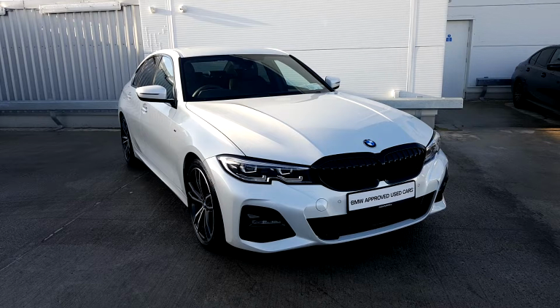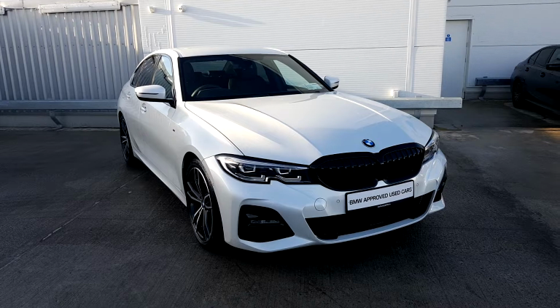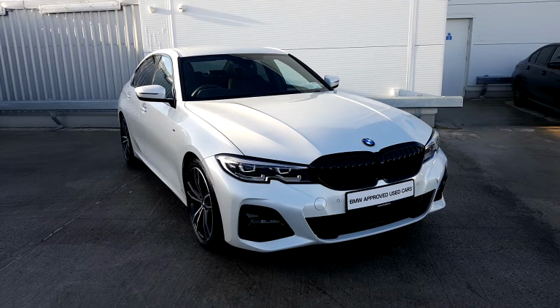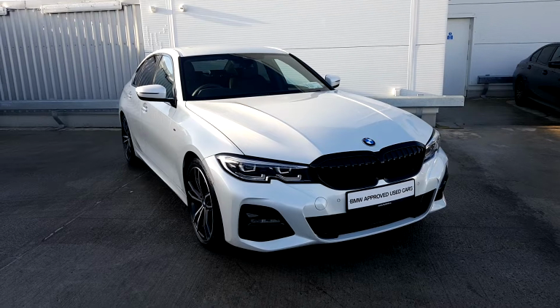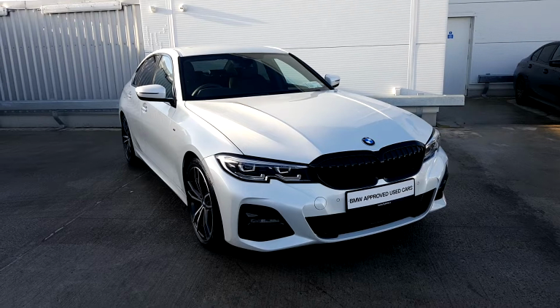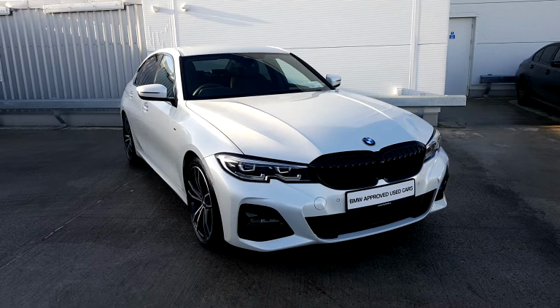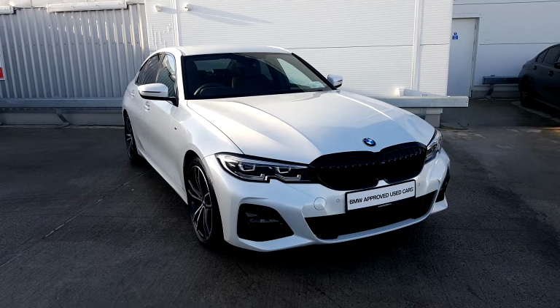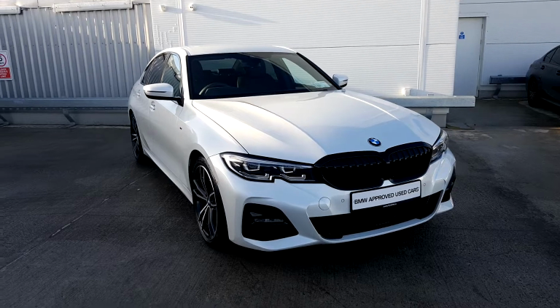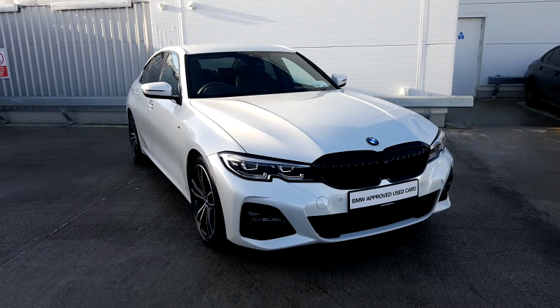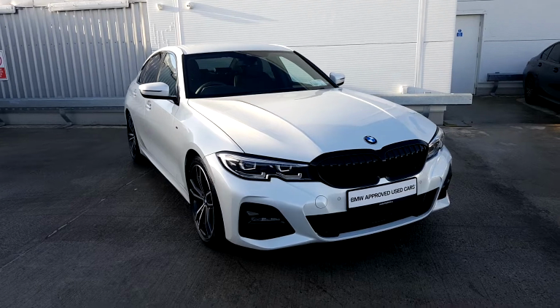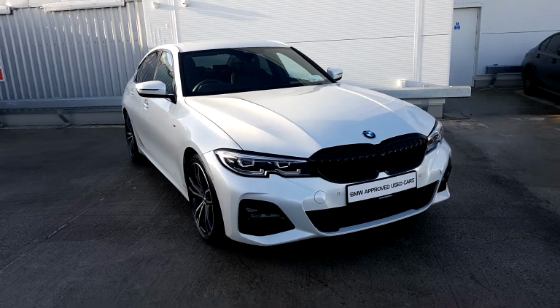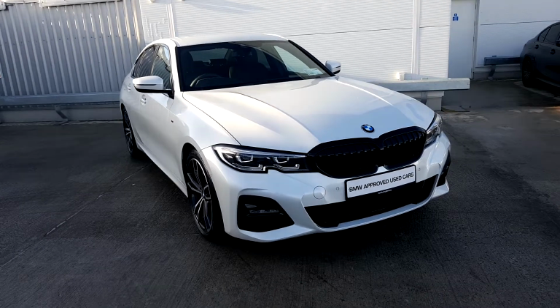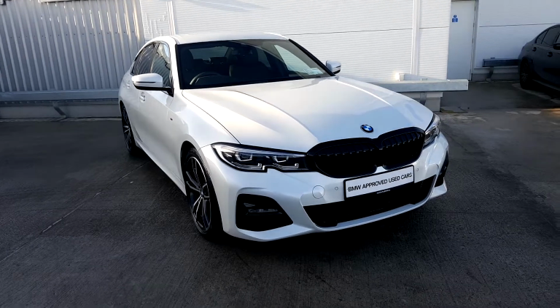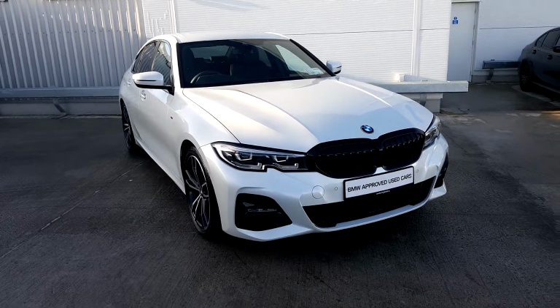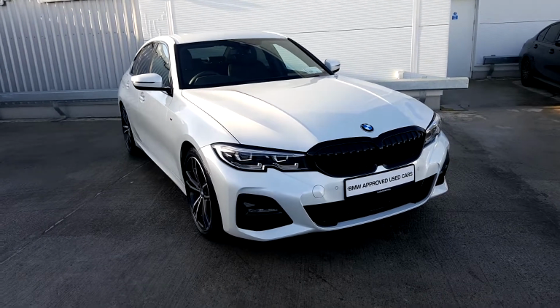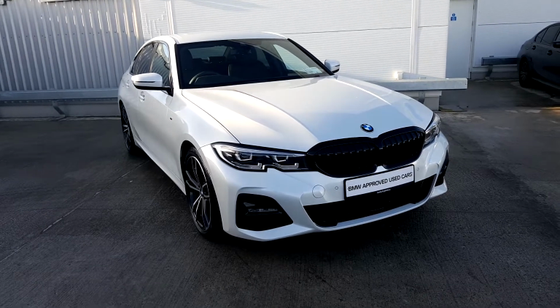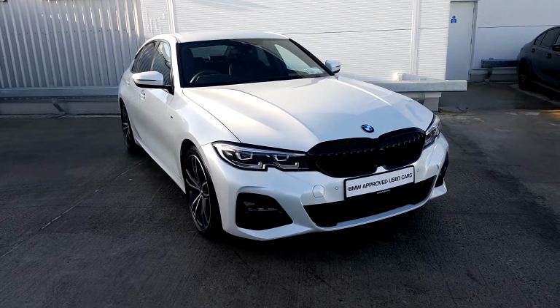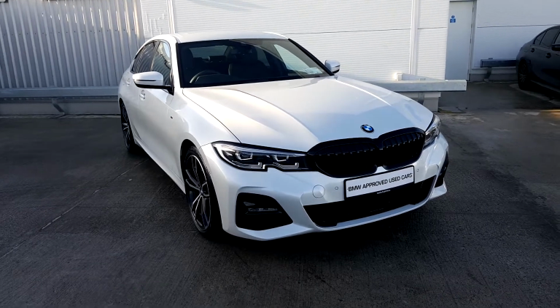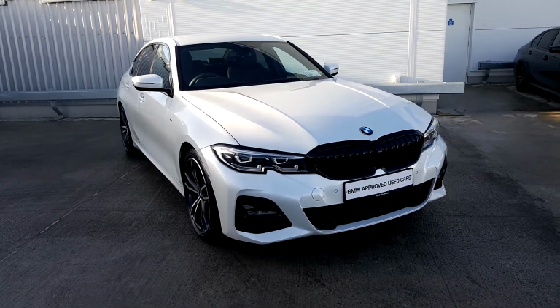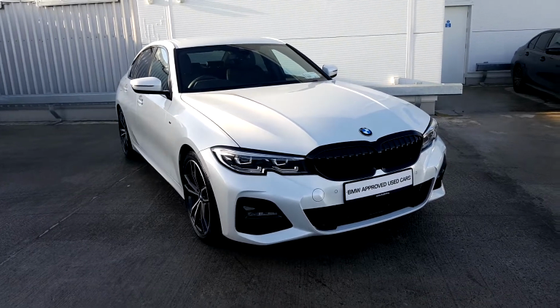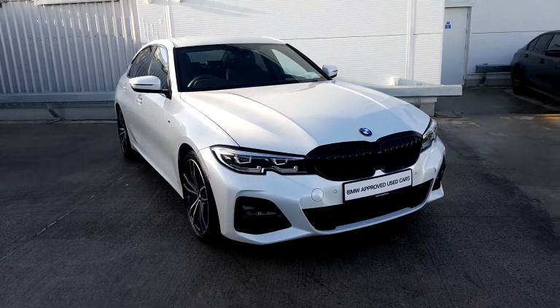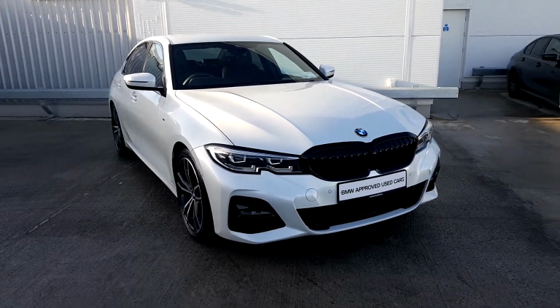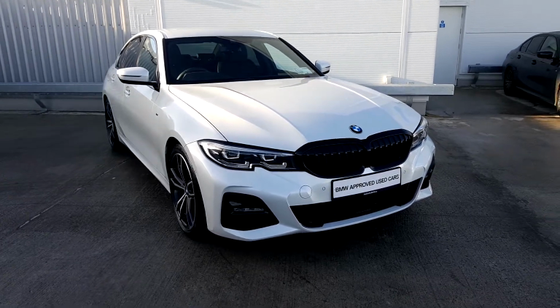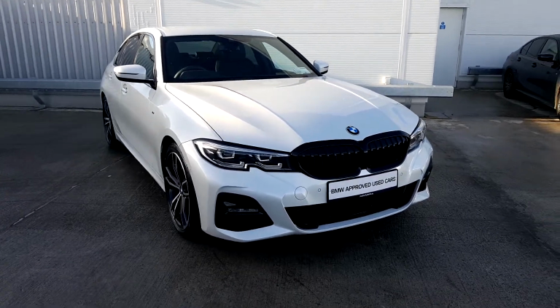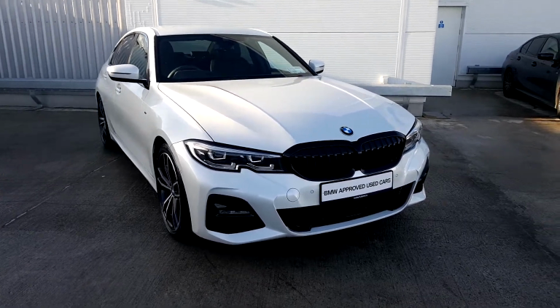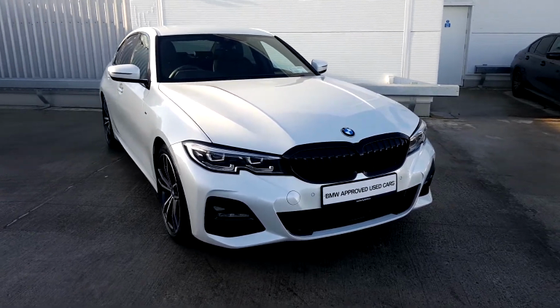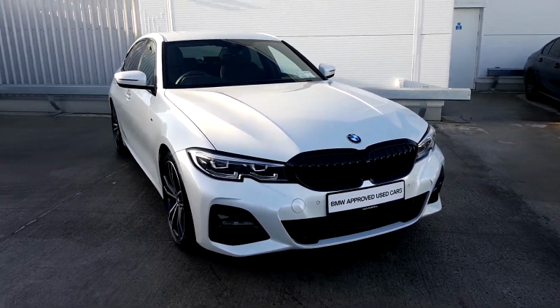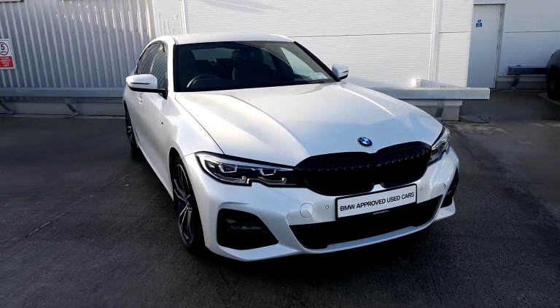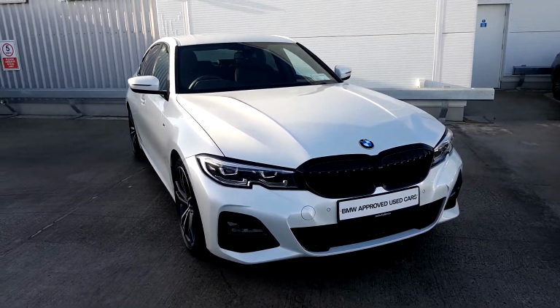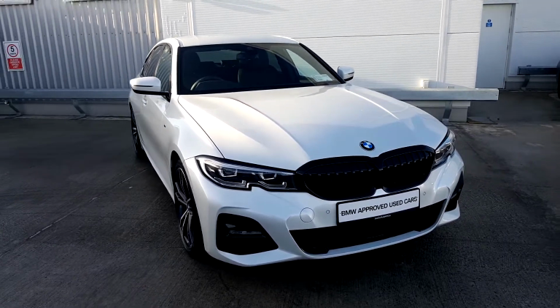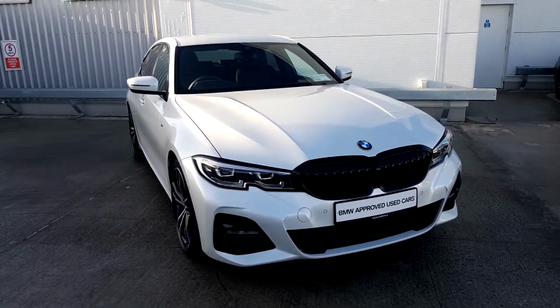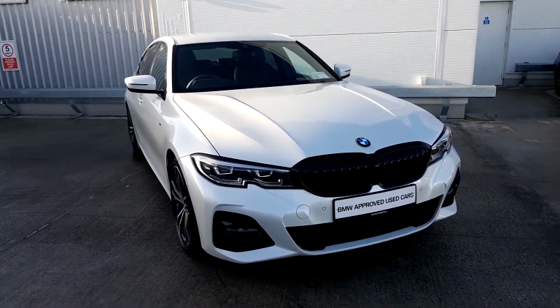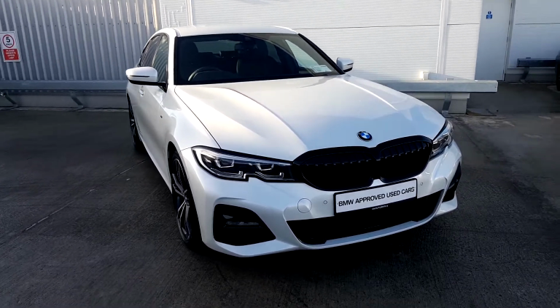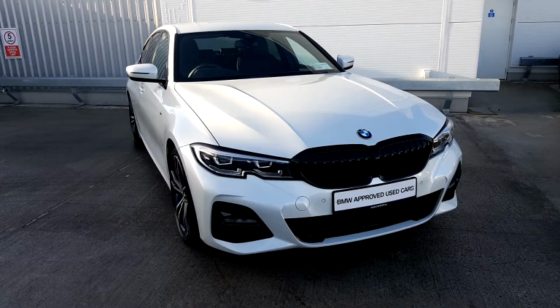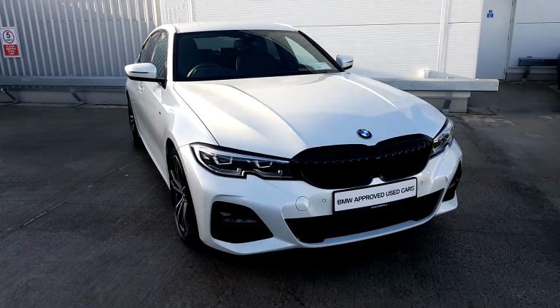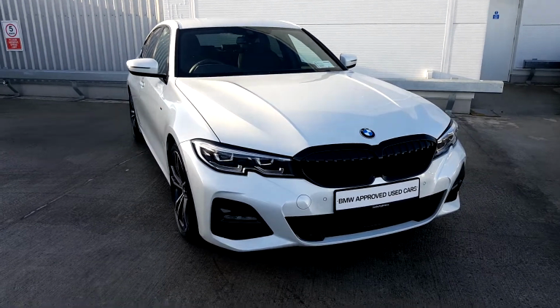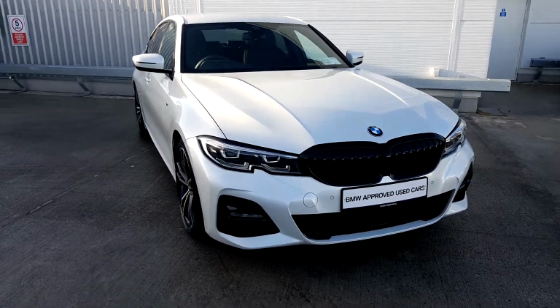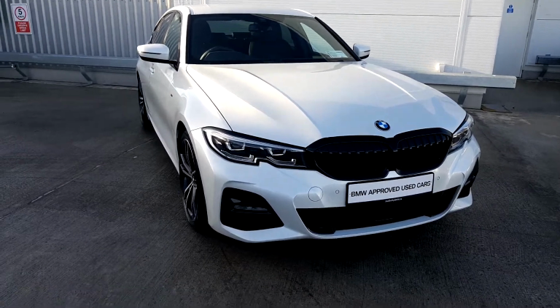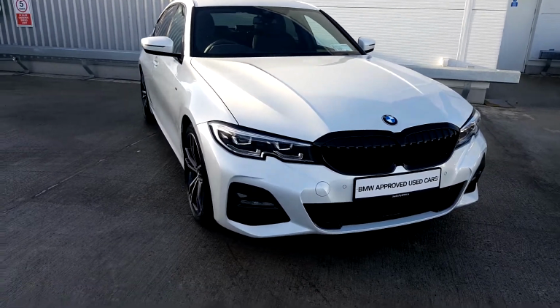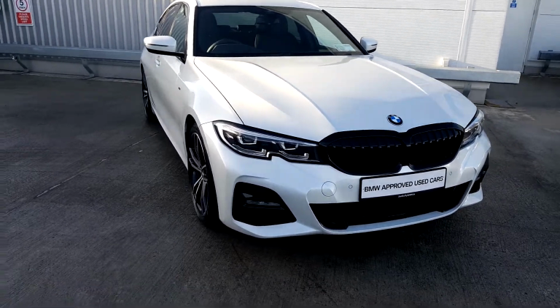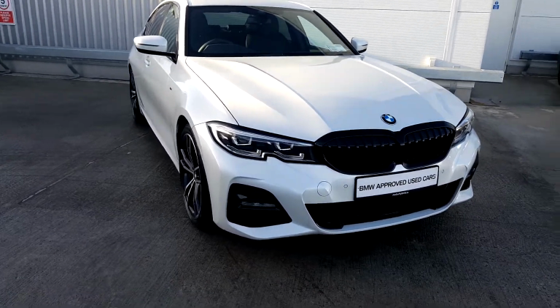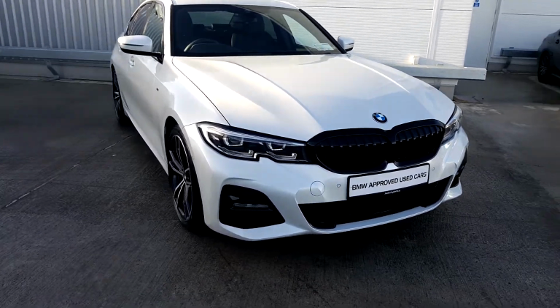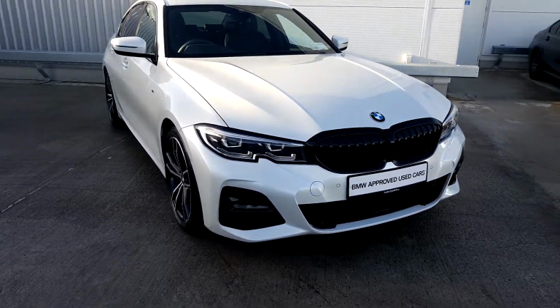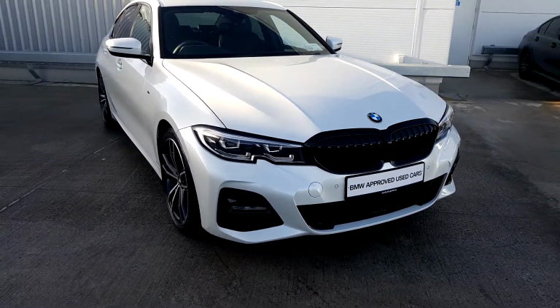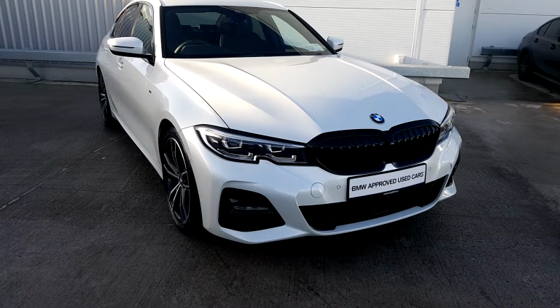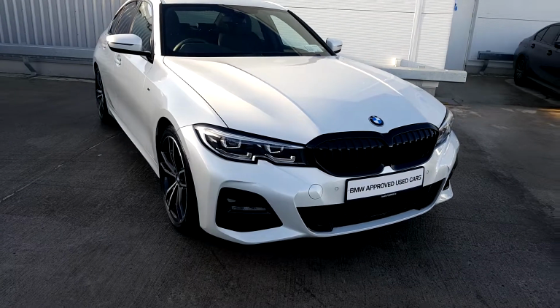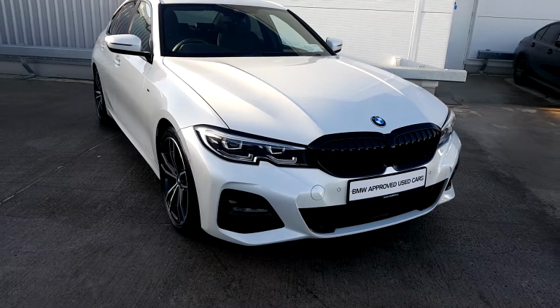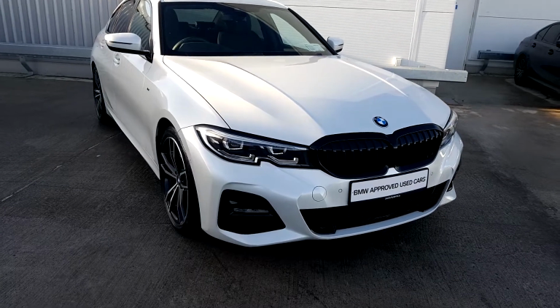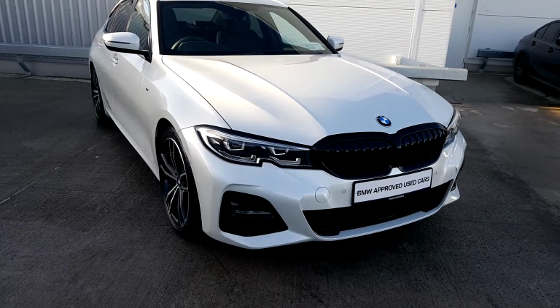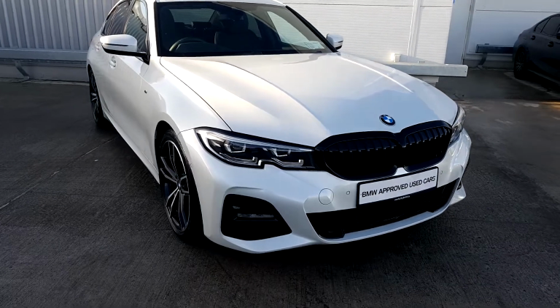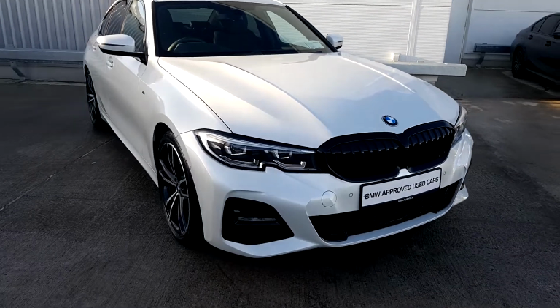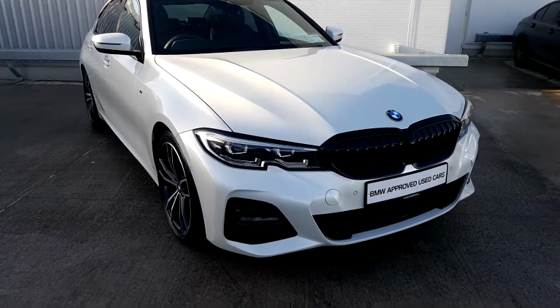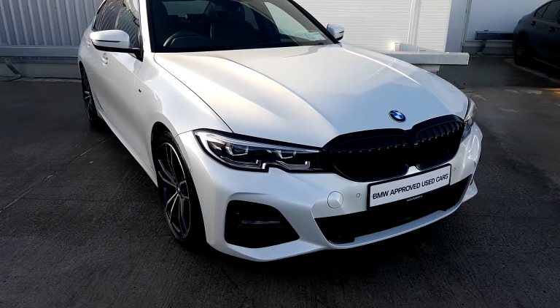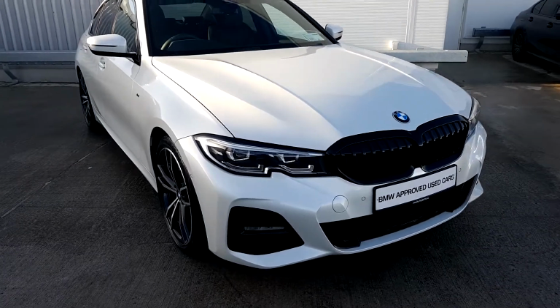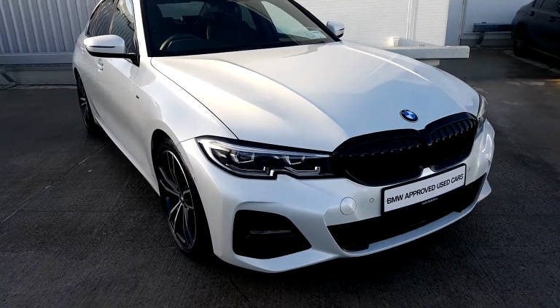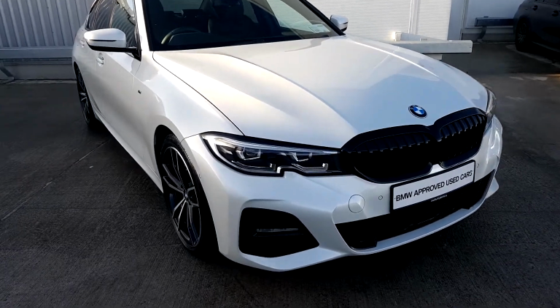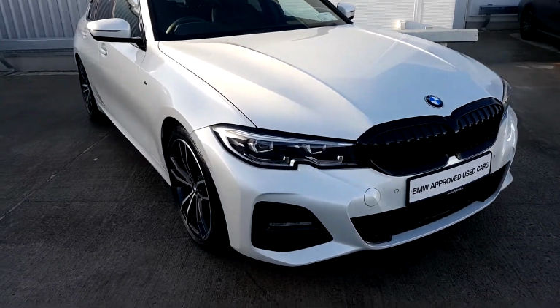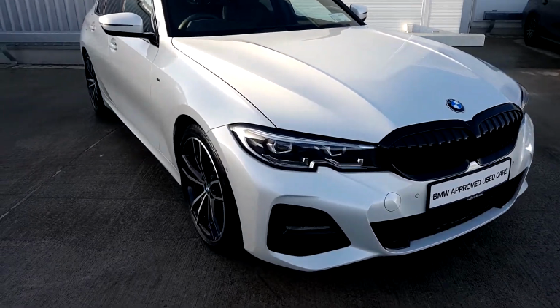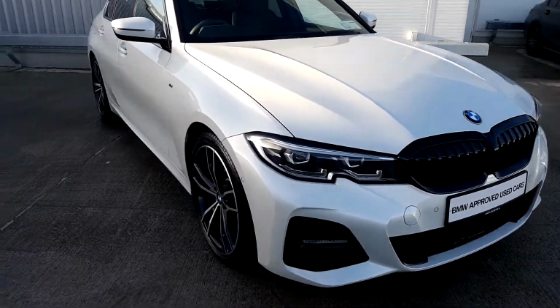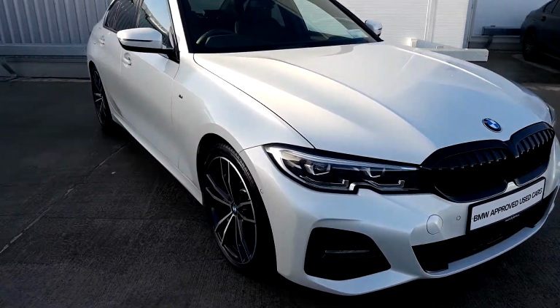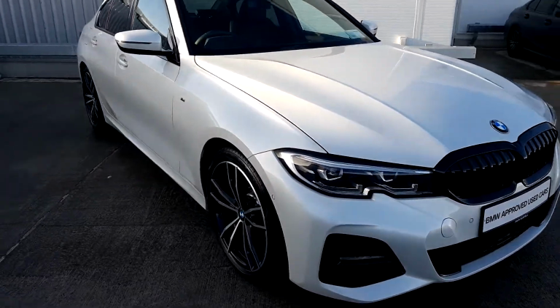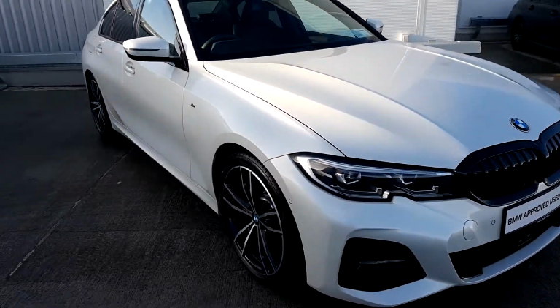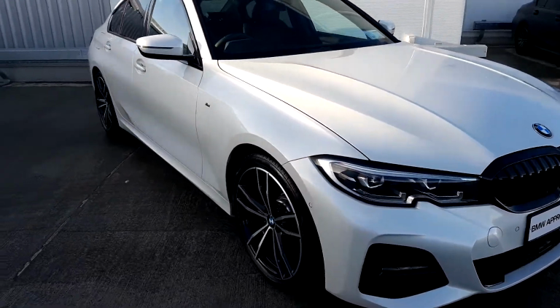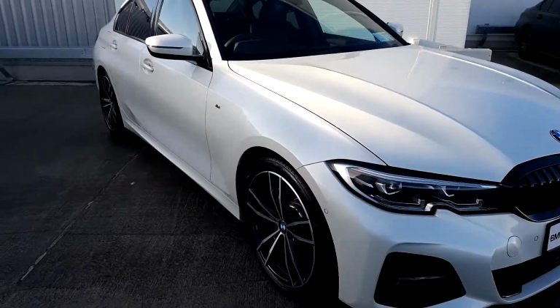Hello, welcome to Joe Duffy BMW. This is our 2019 BMW 320 diesel M Sport finishing in mineral white metallic paint.